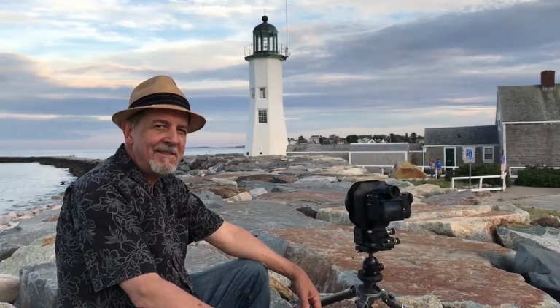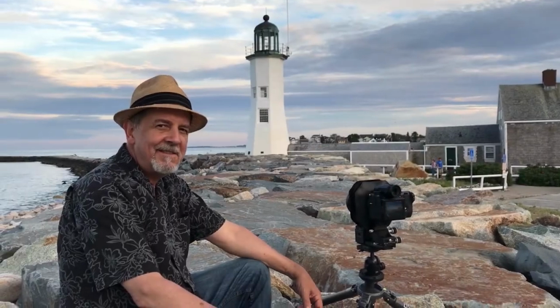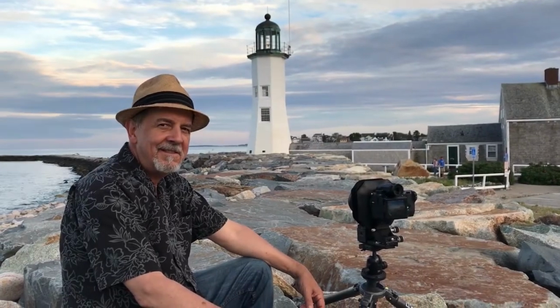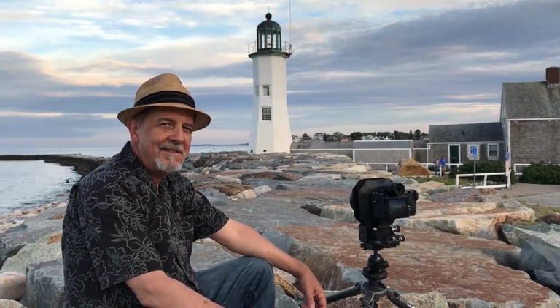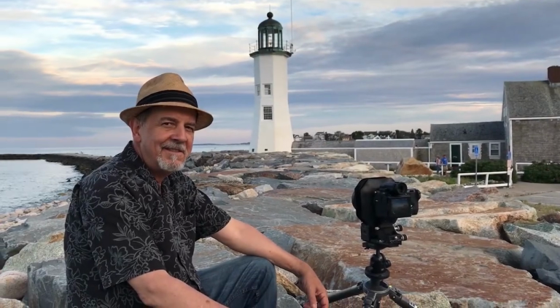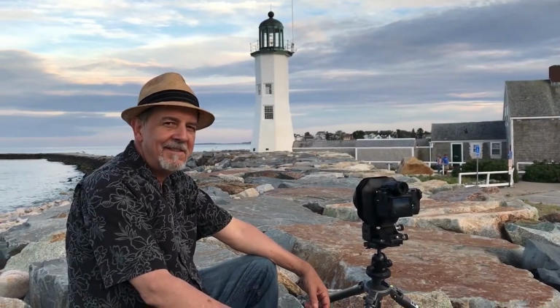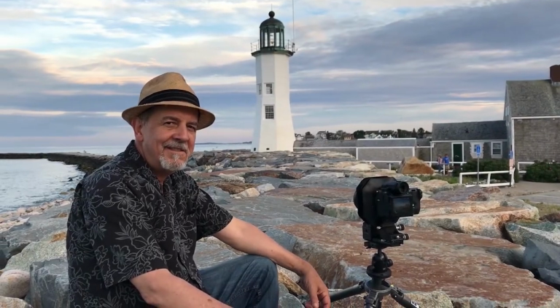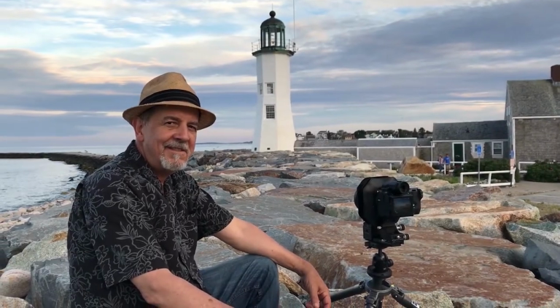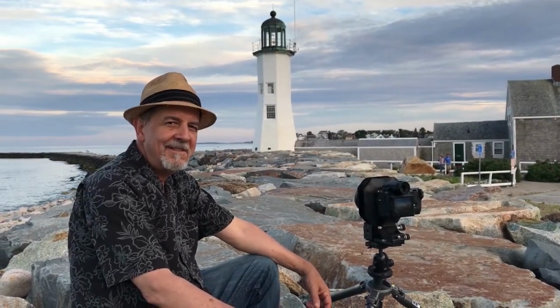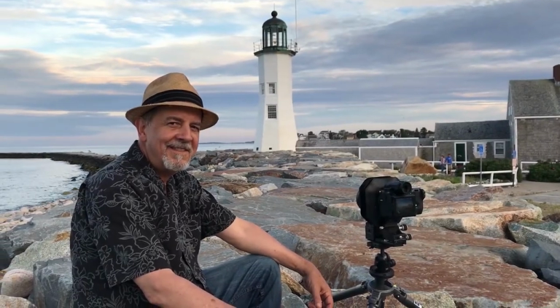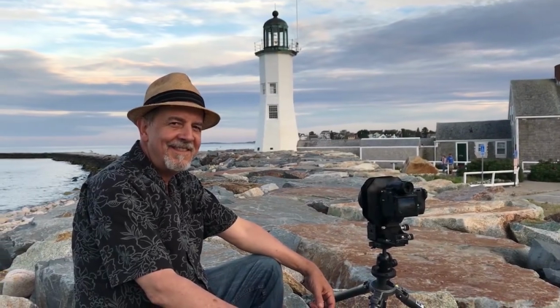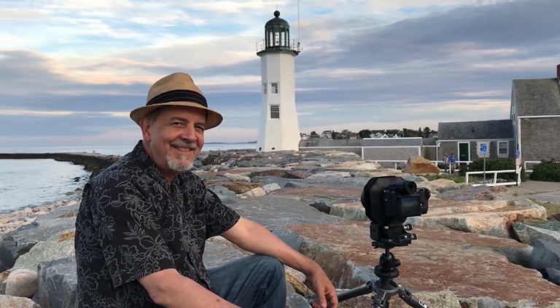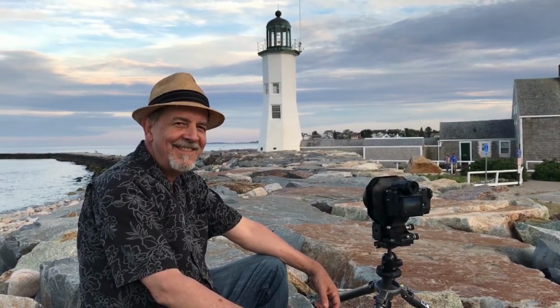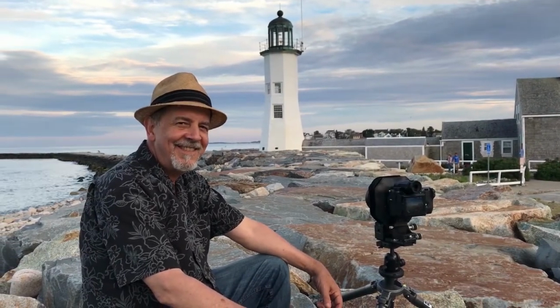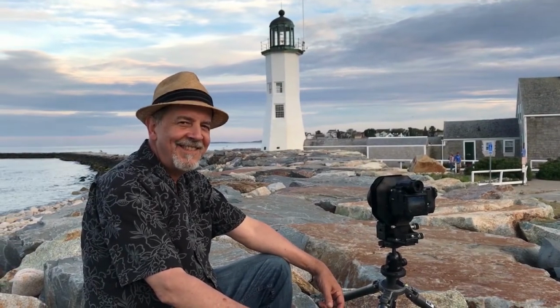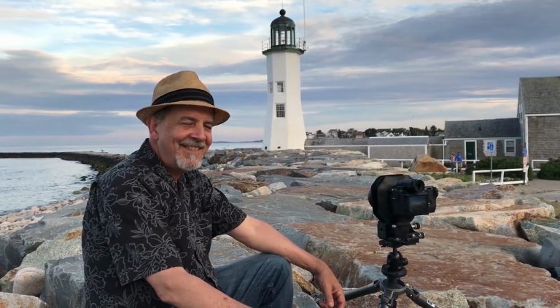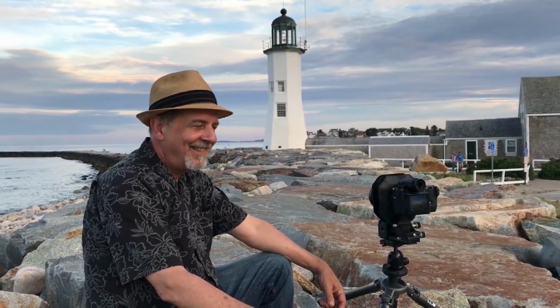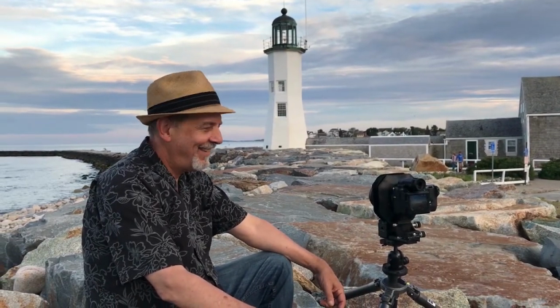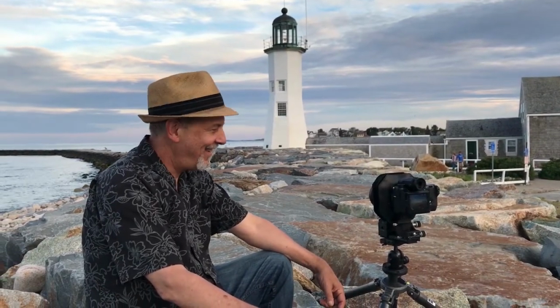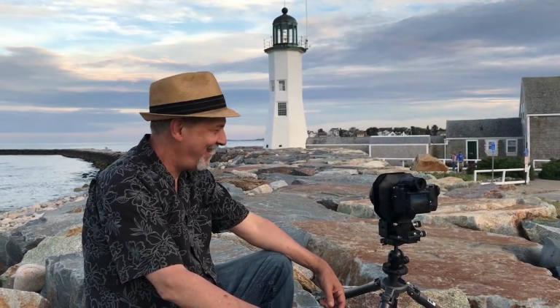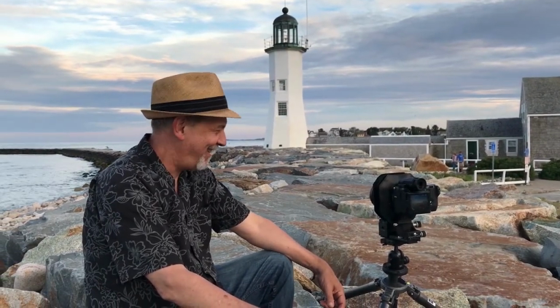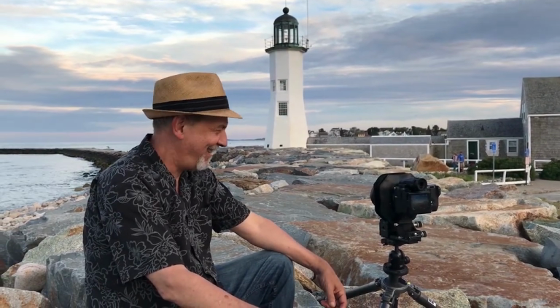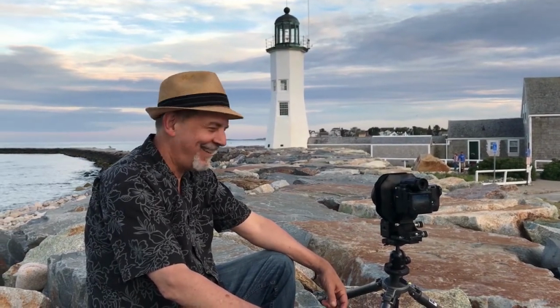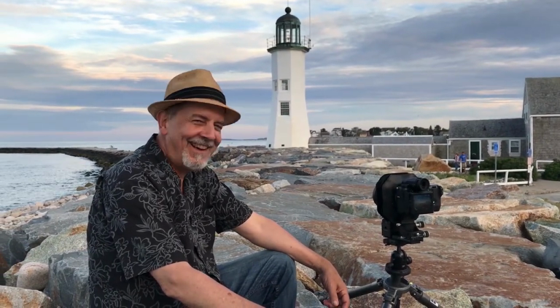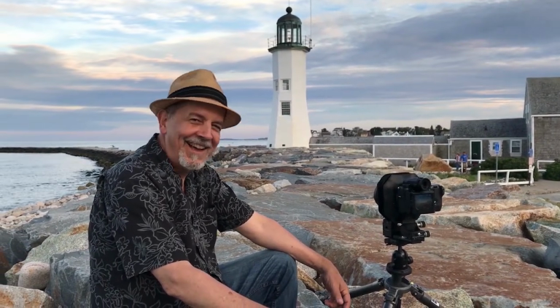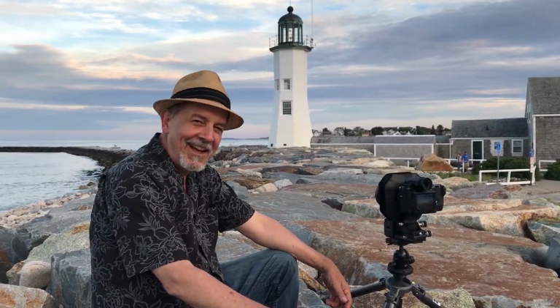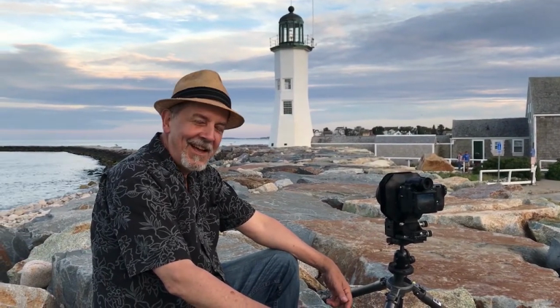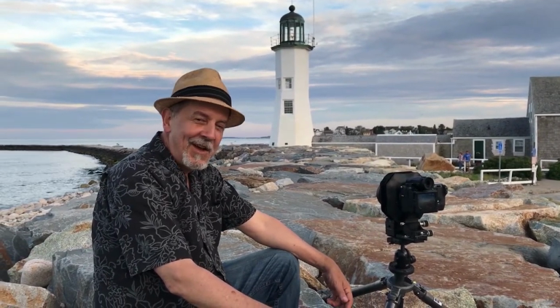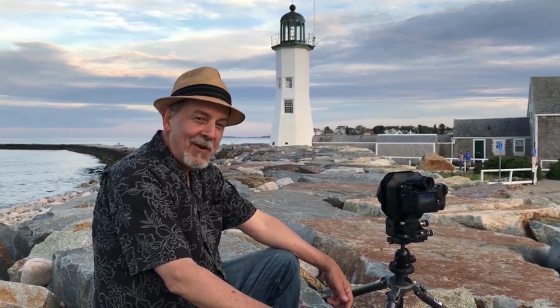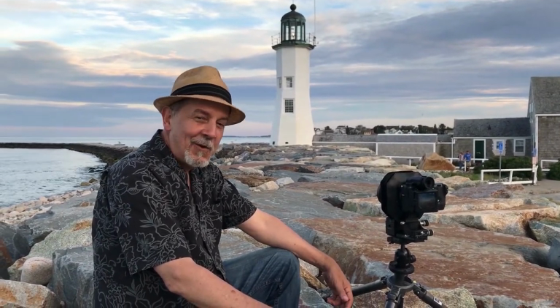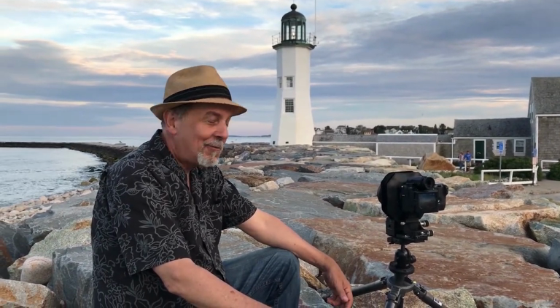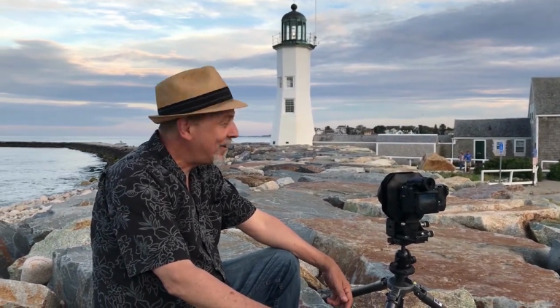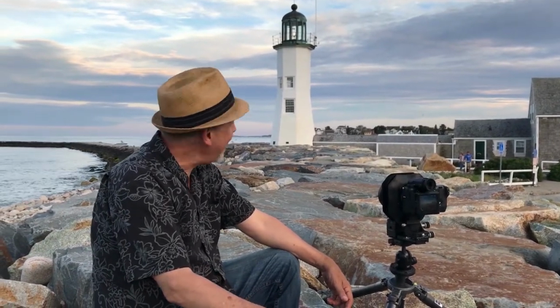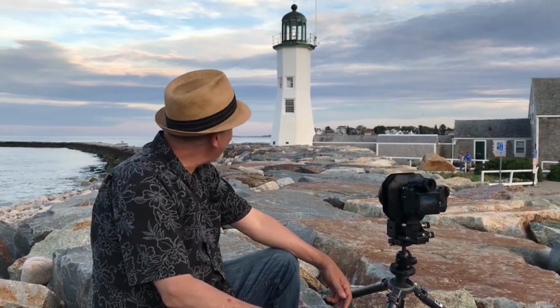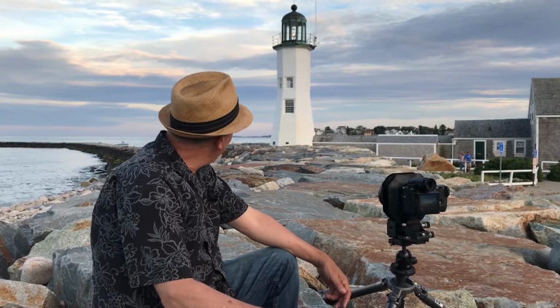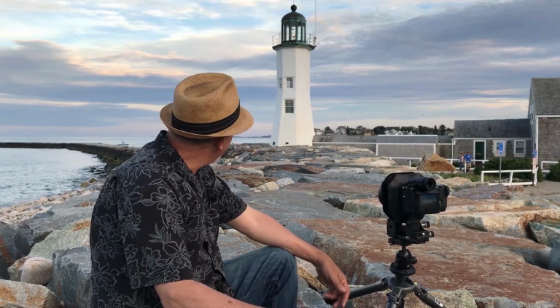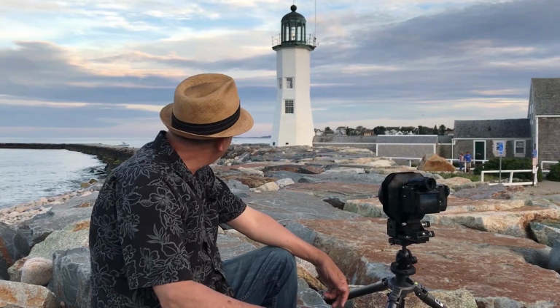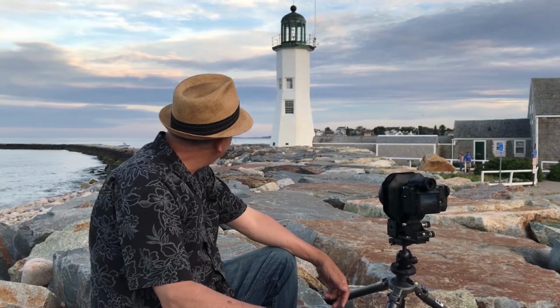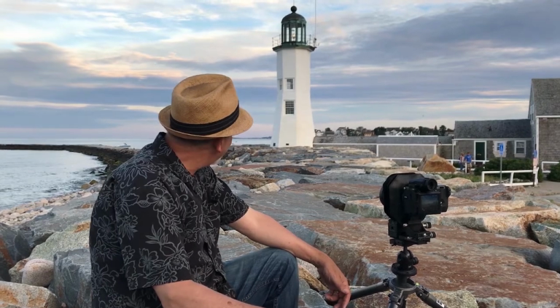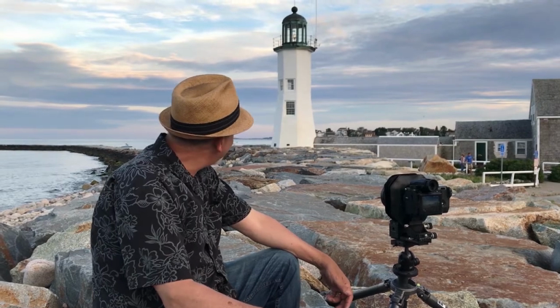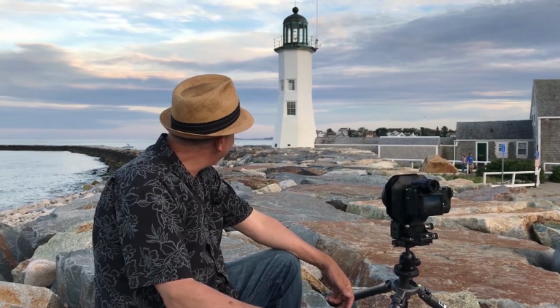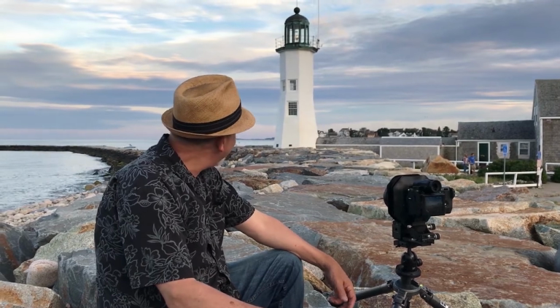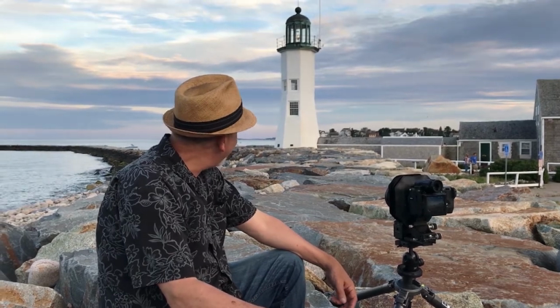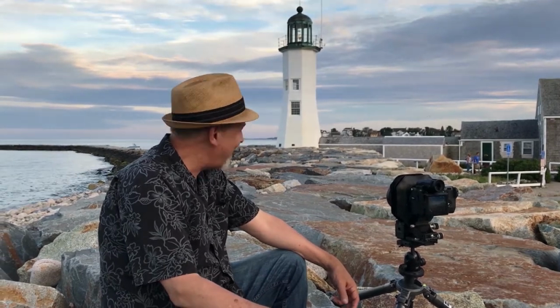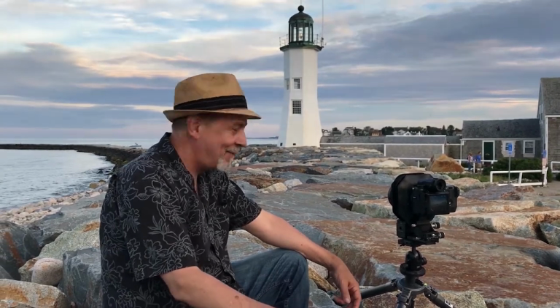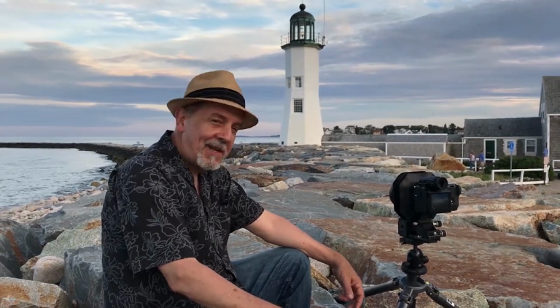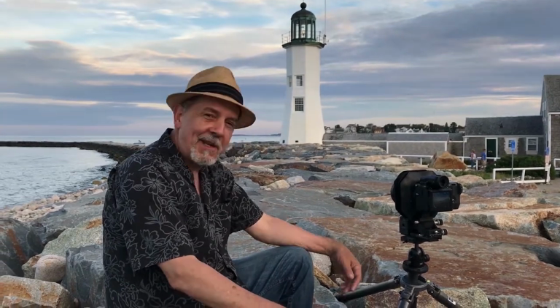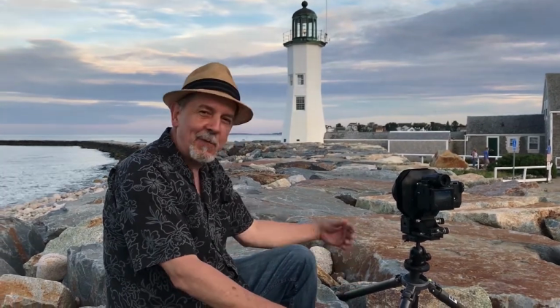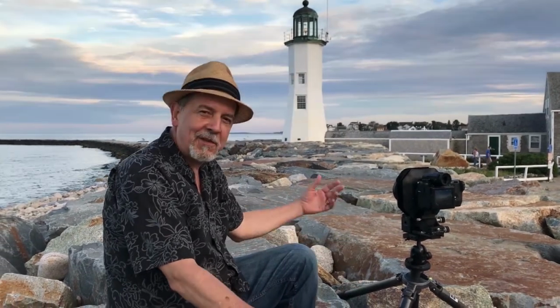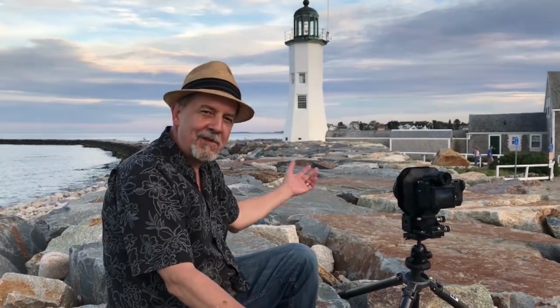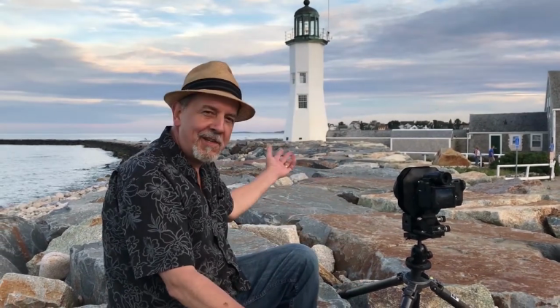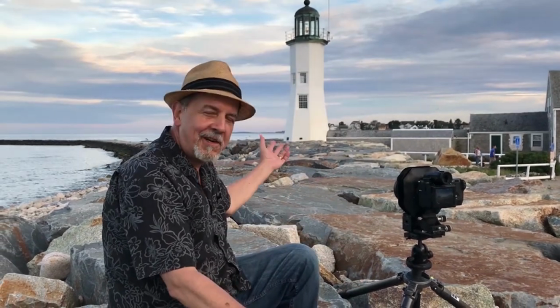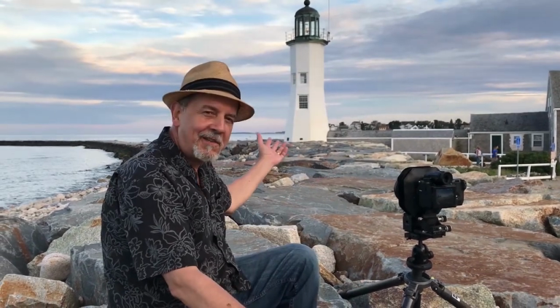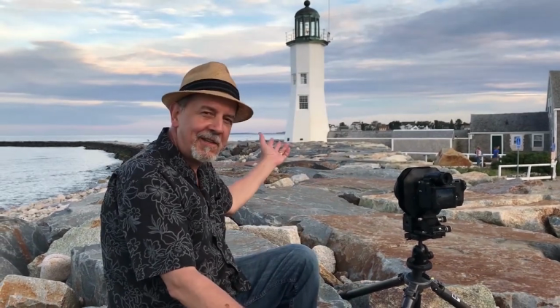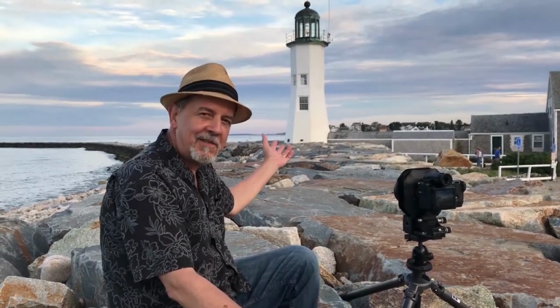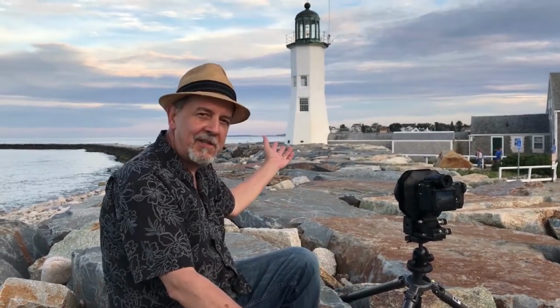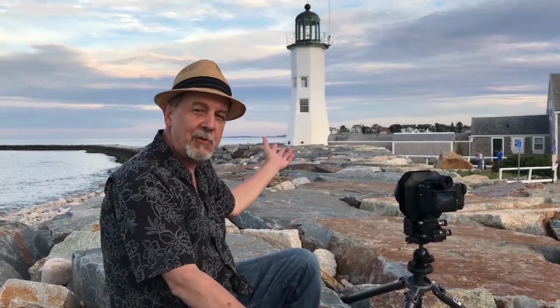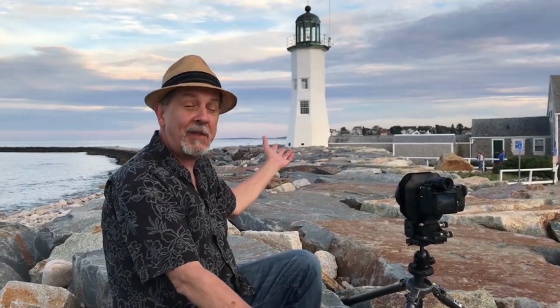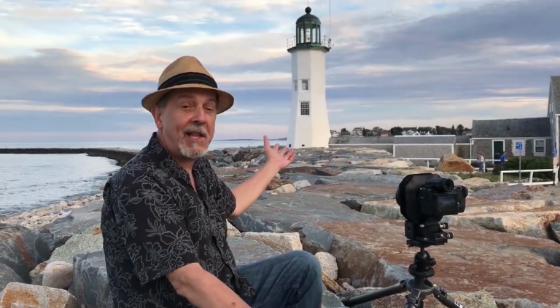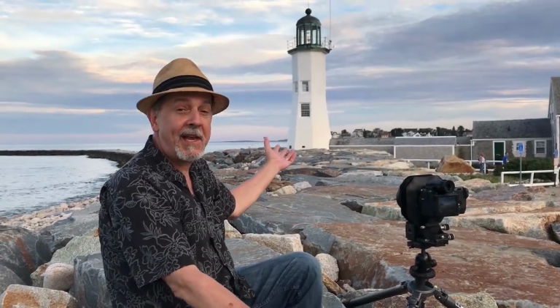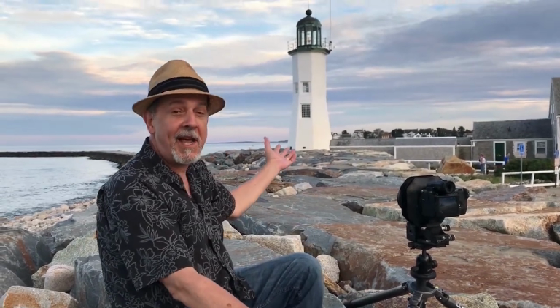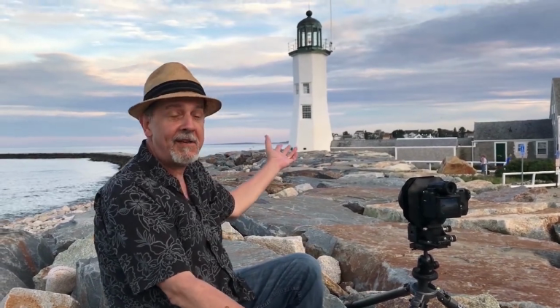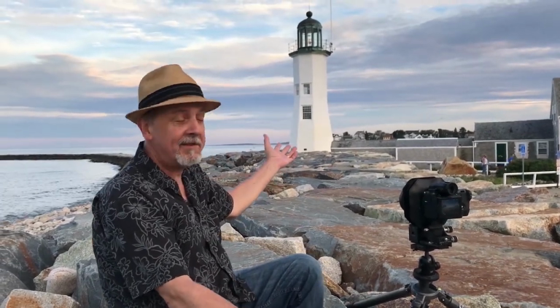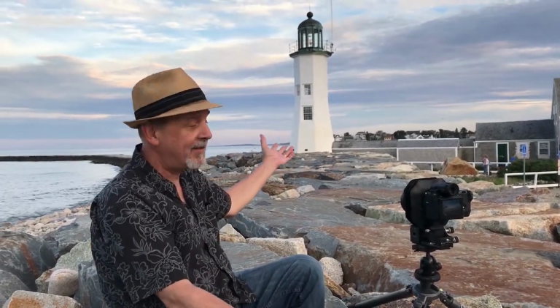Hi, Lee Varis — what are you doing here? Well, we're taking pictures. I'm taking pictures here at the Scituate Lighthouse.